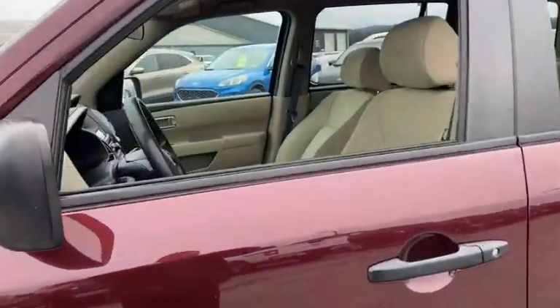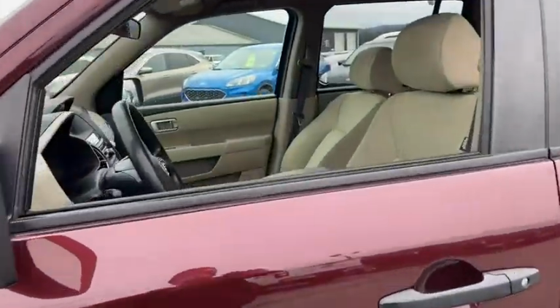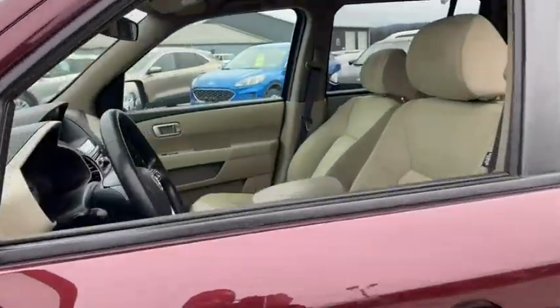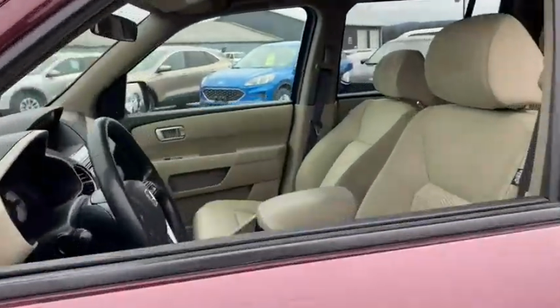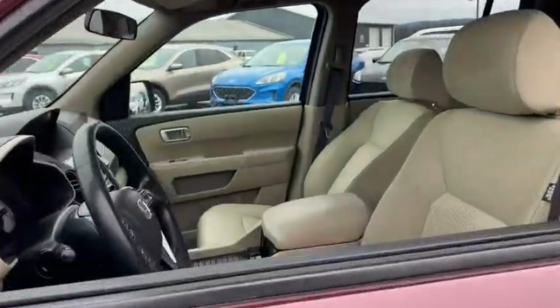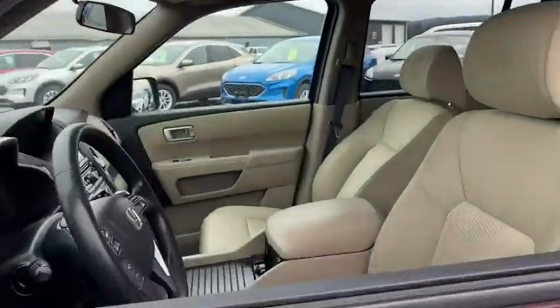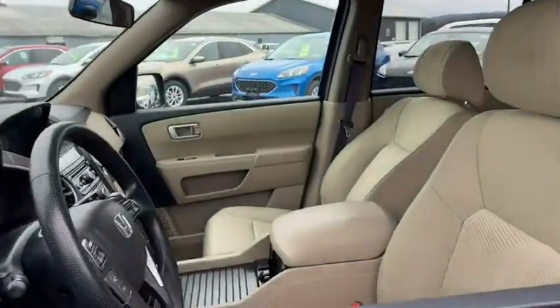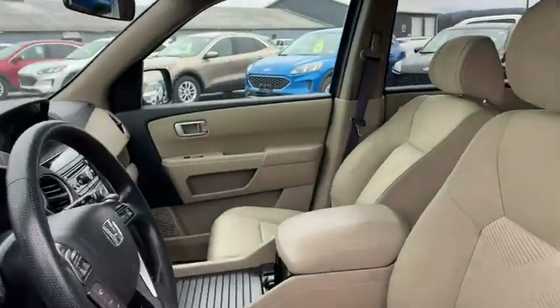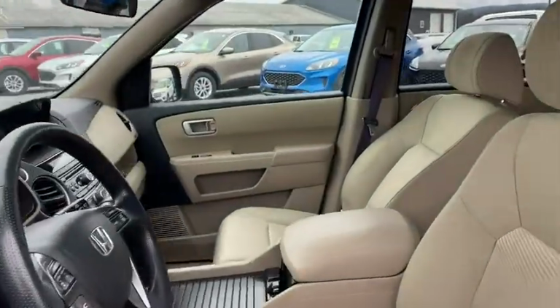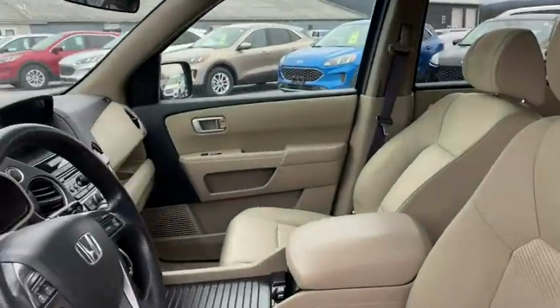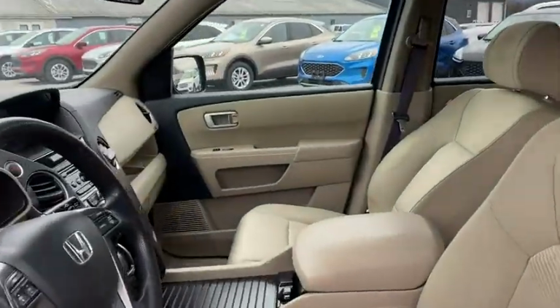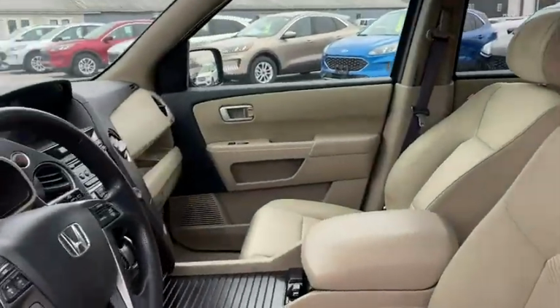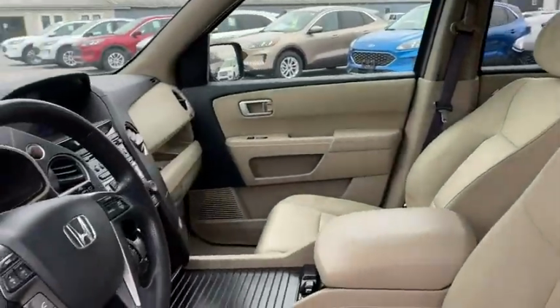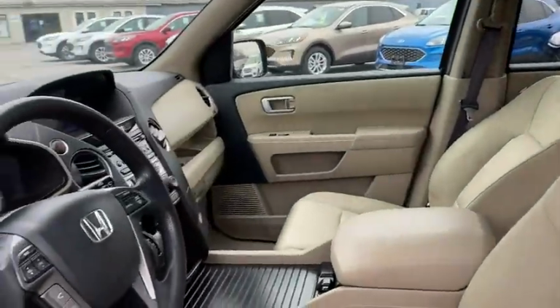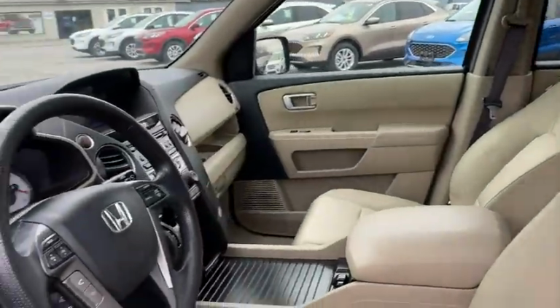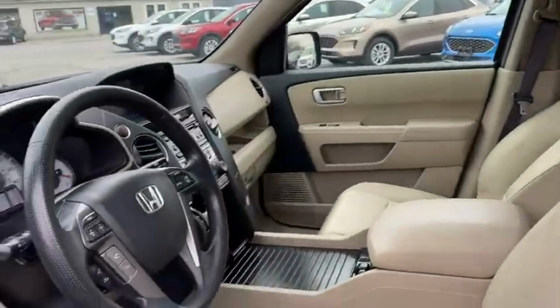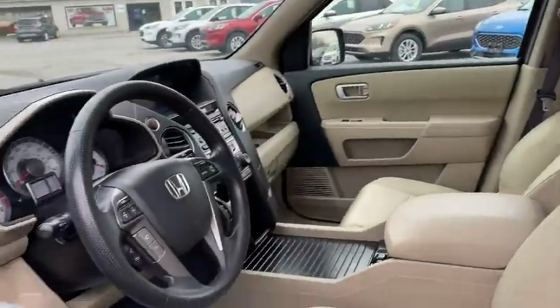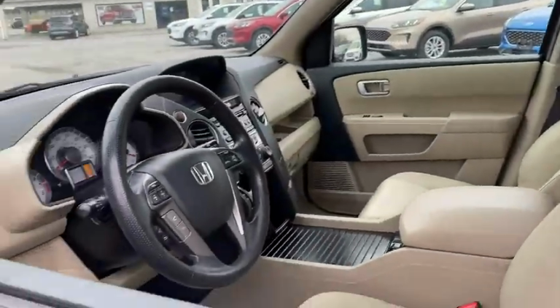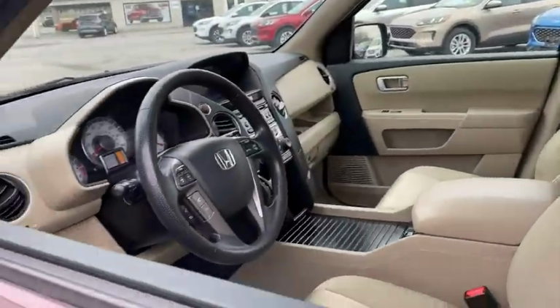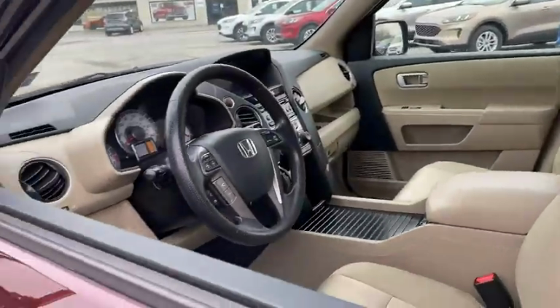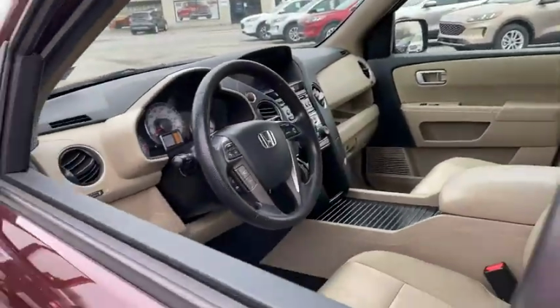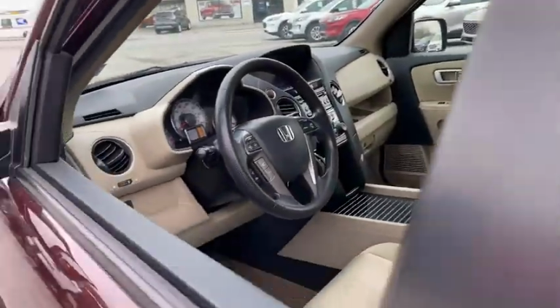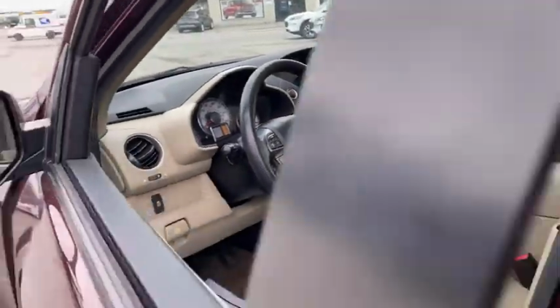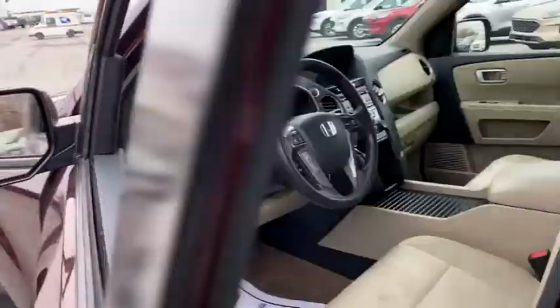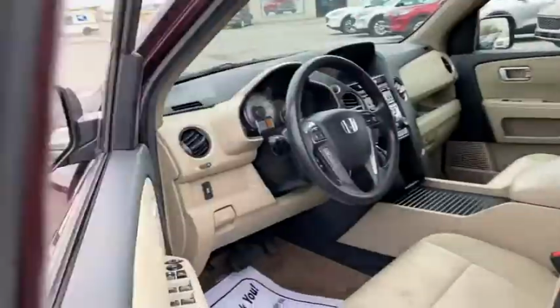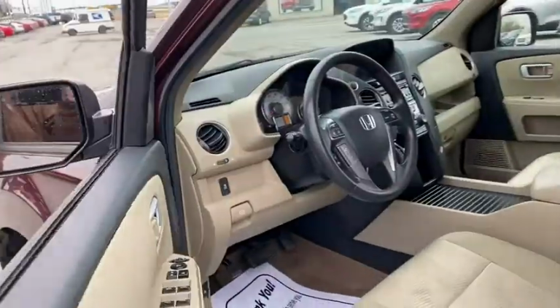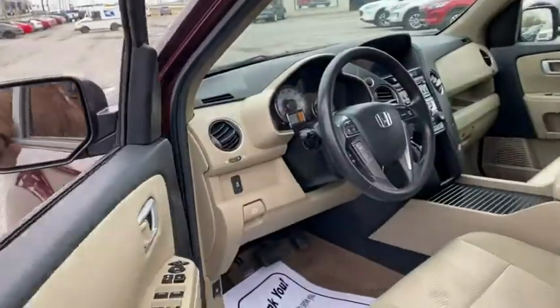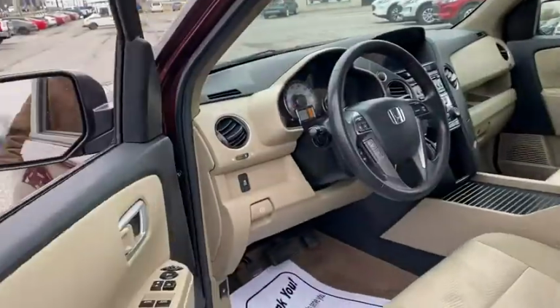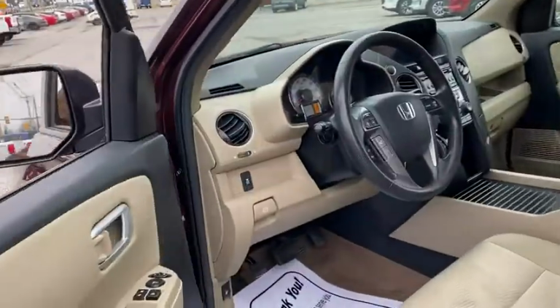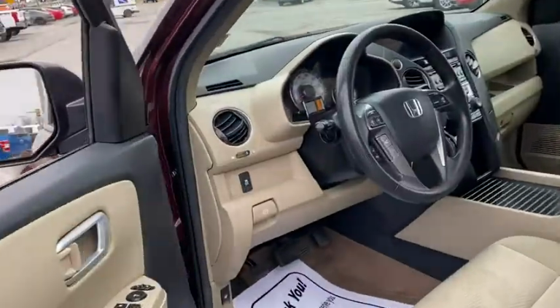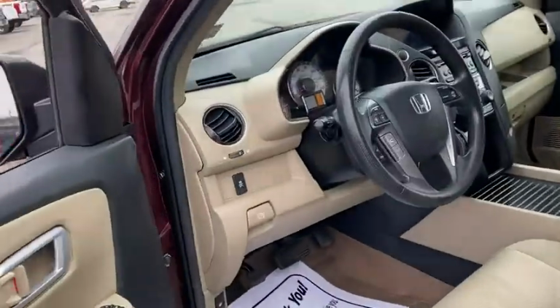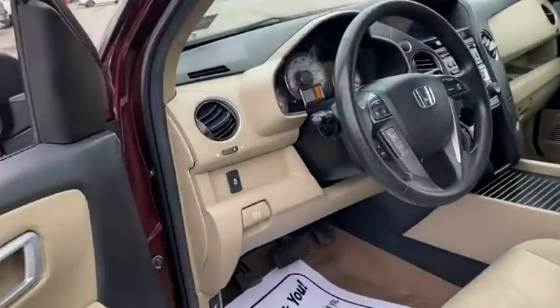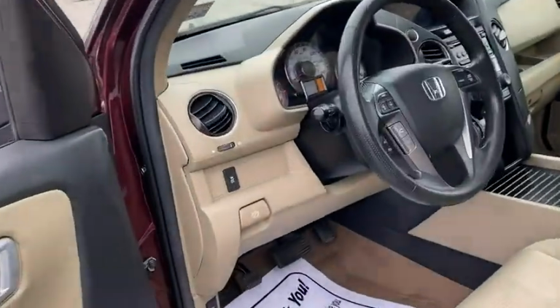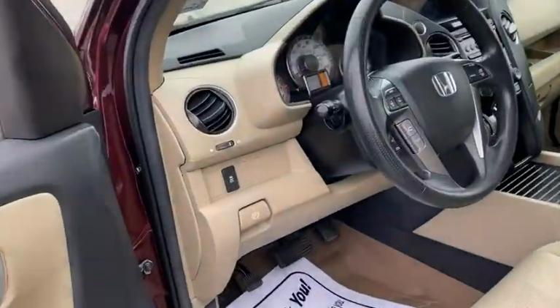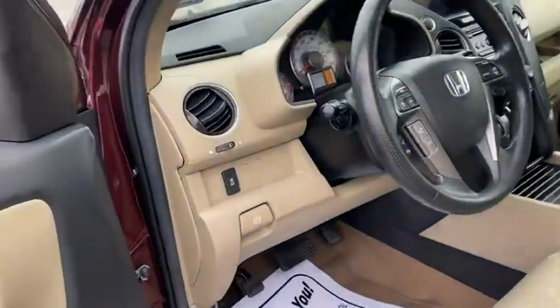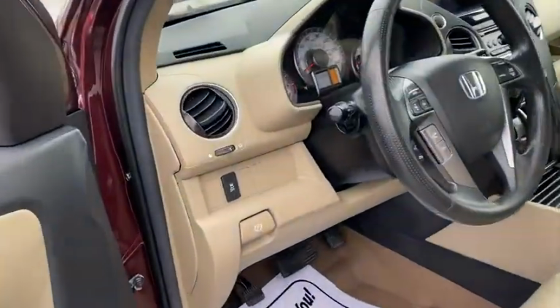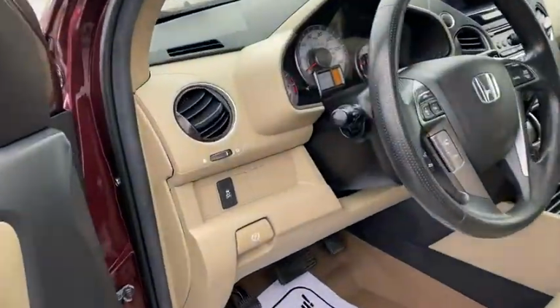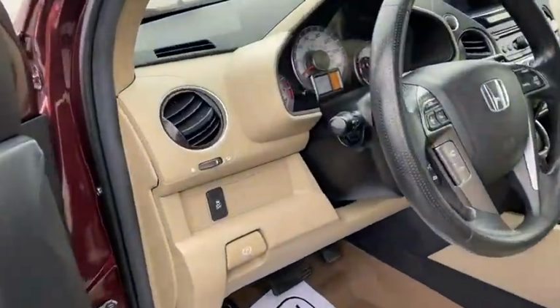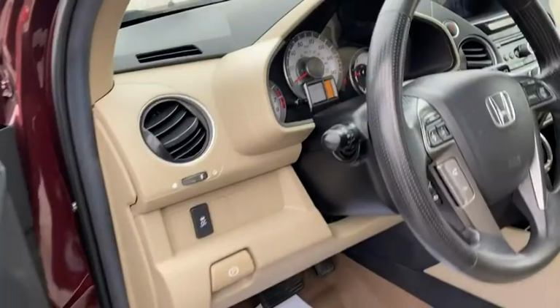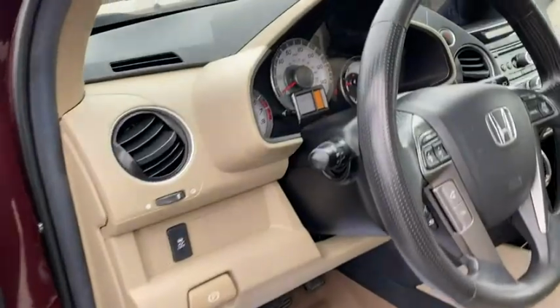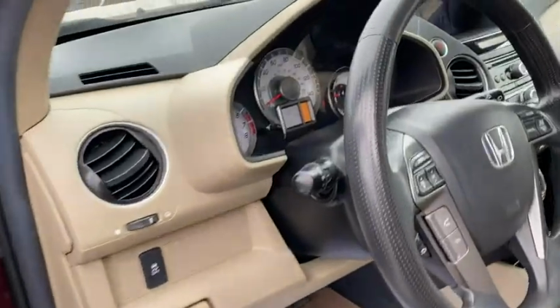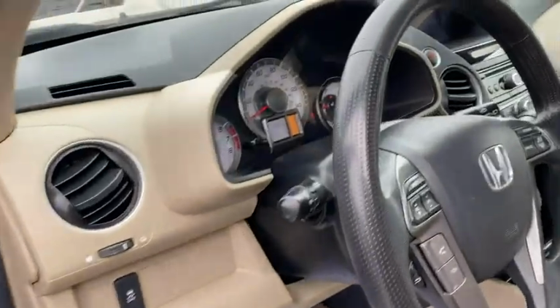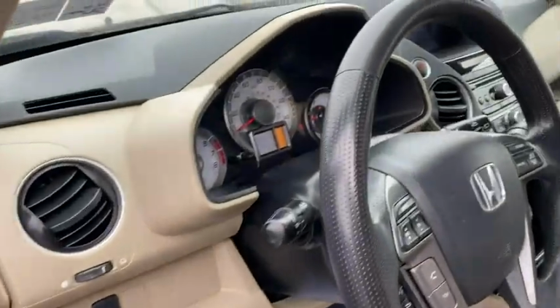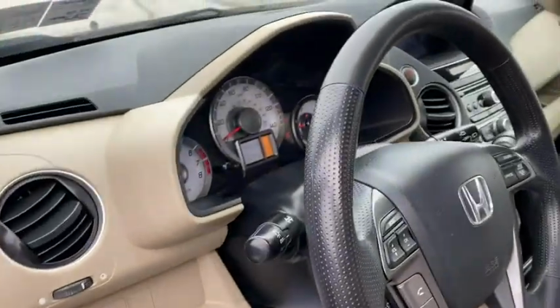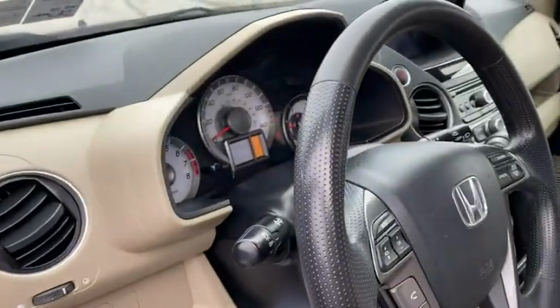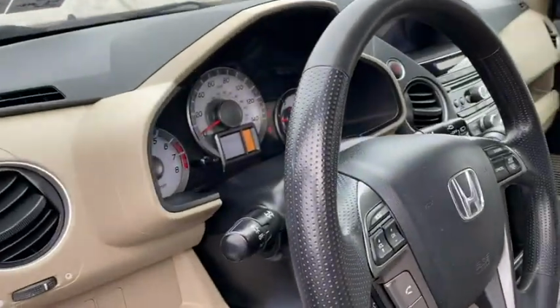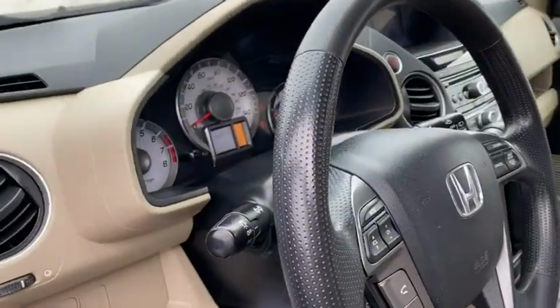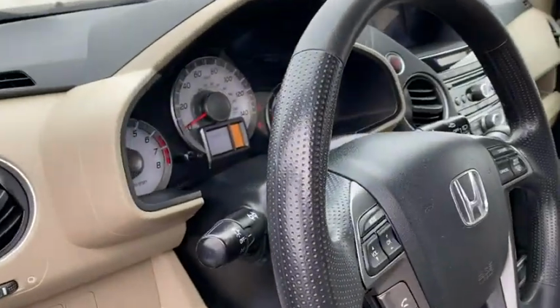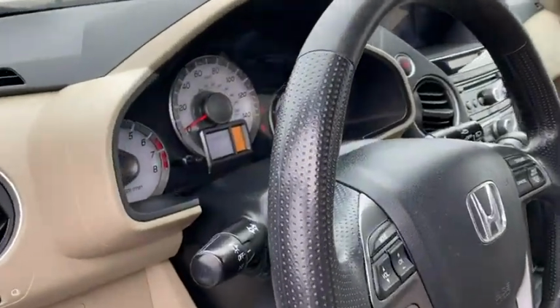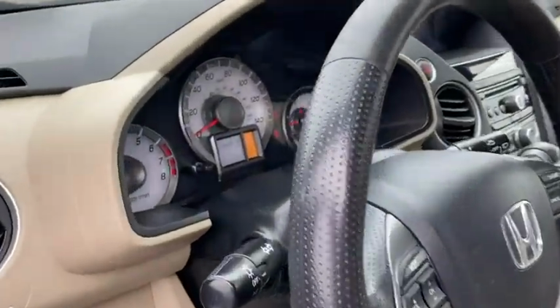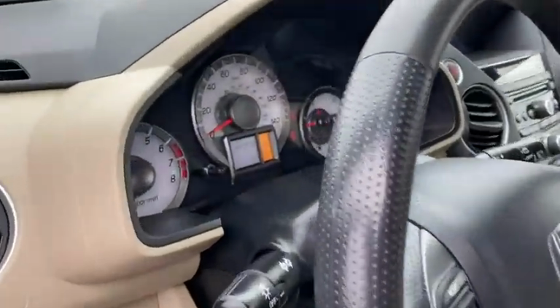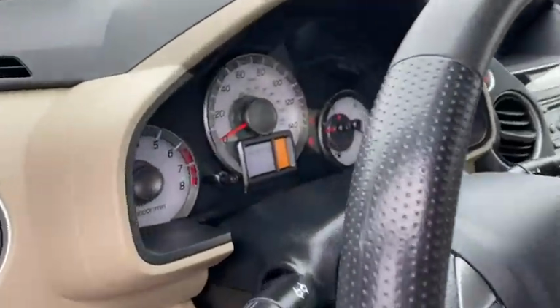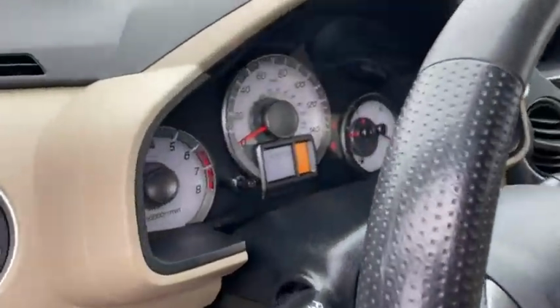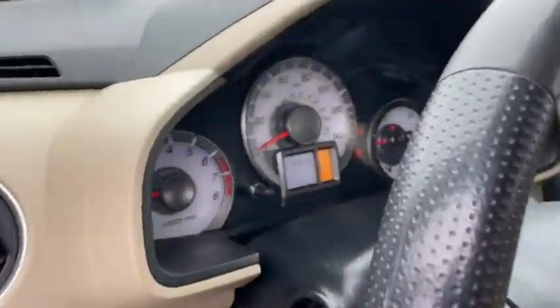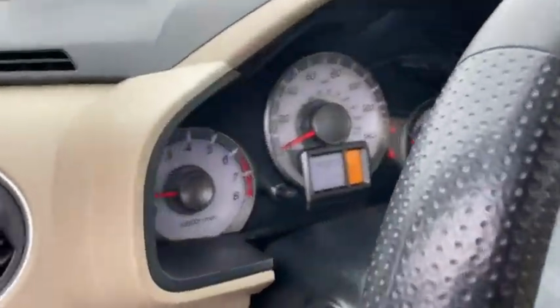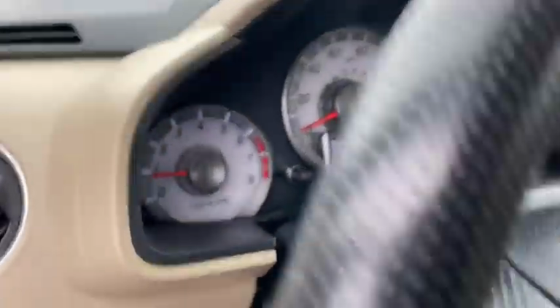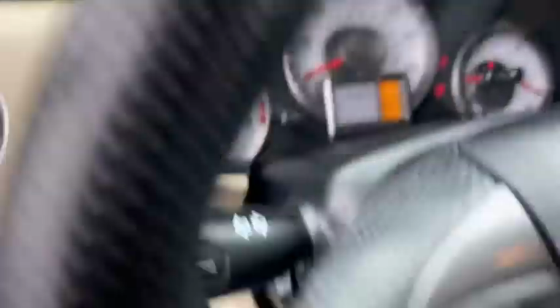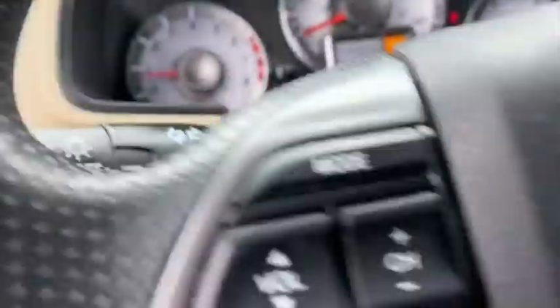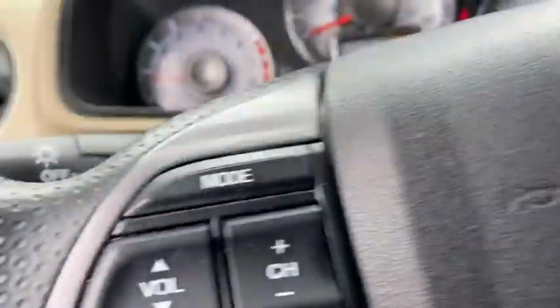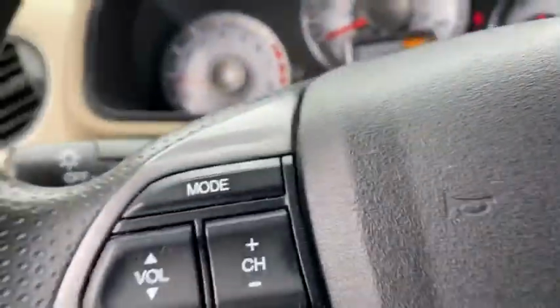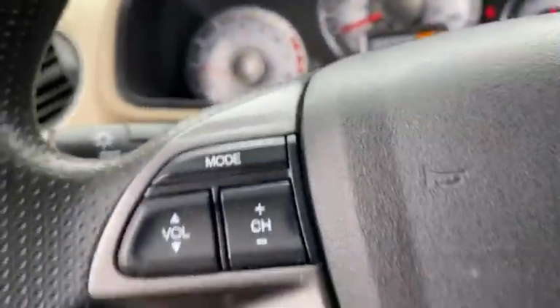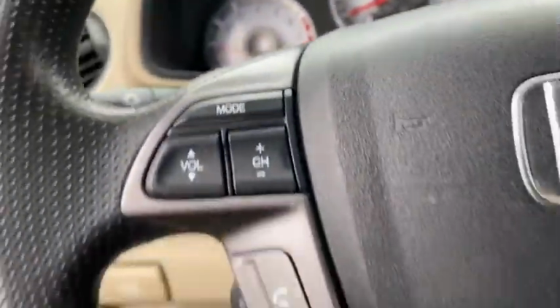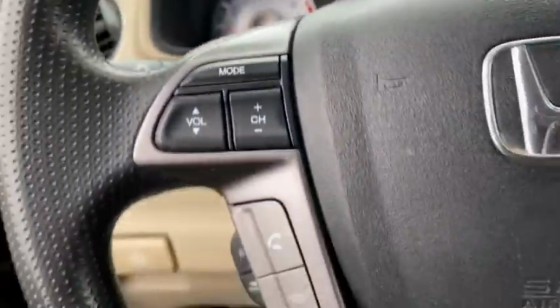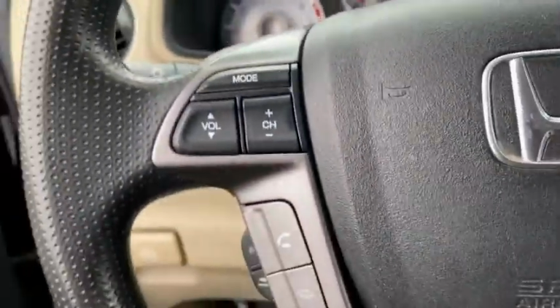This vehicle has less than 145,000 miles. Here are some of this vehicle's great options.